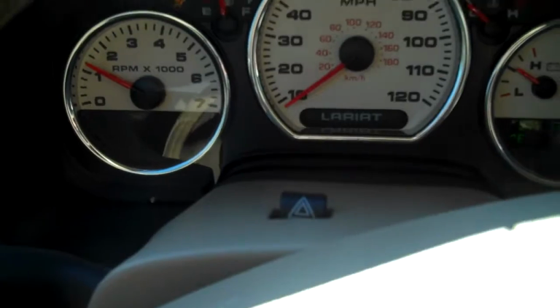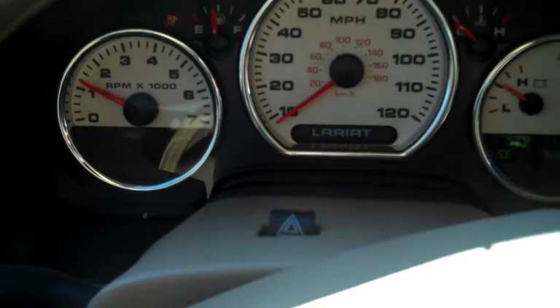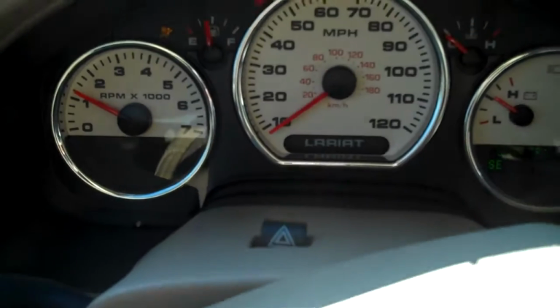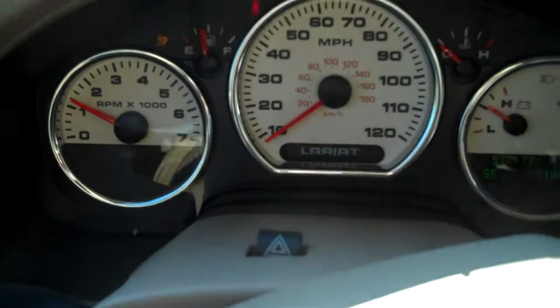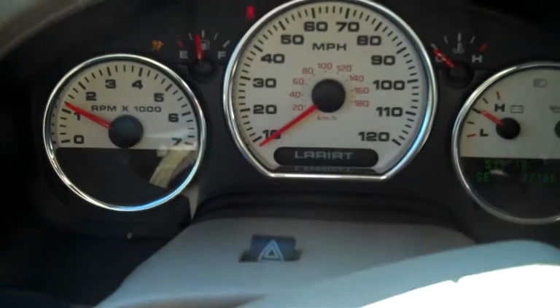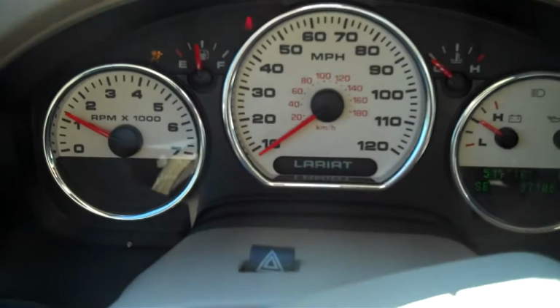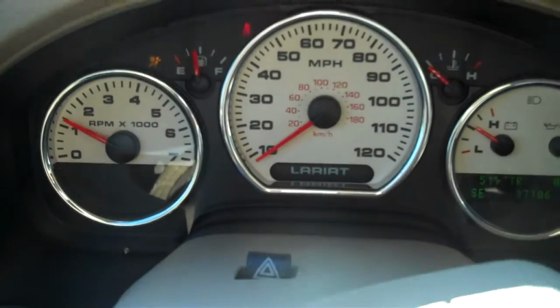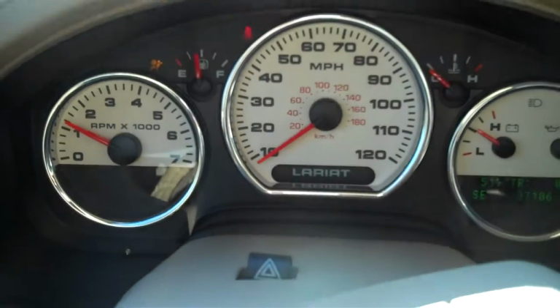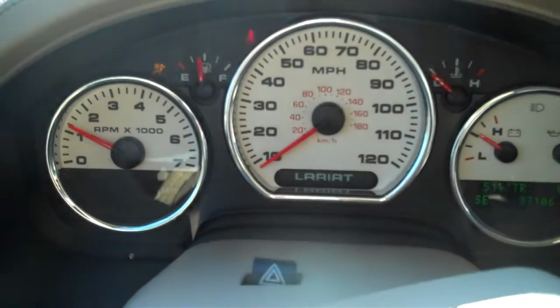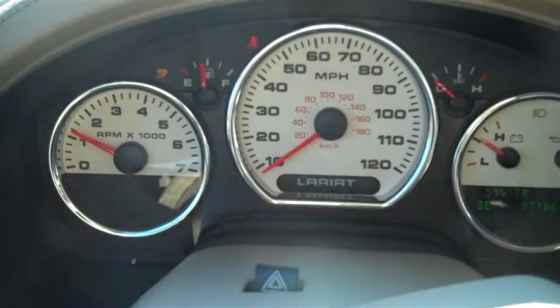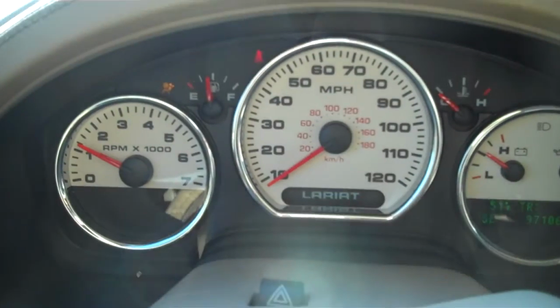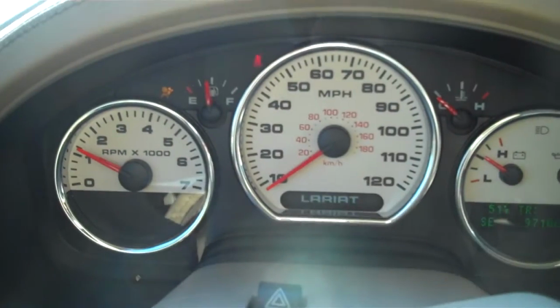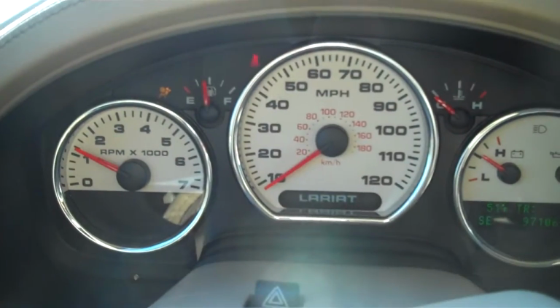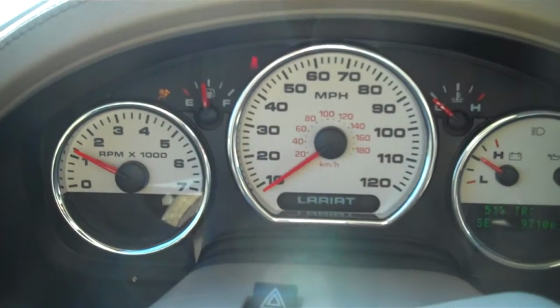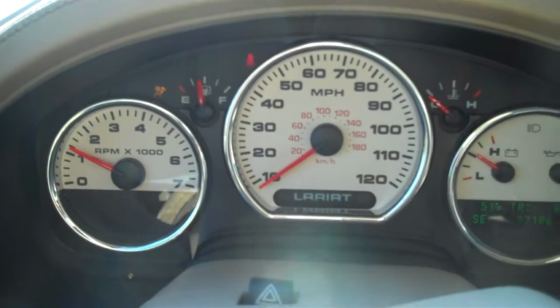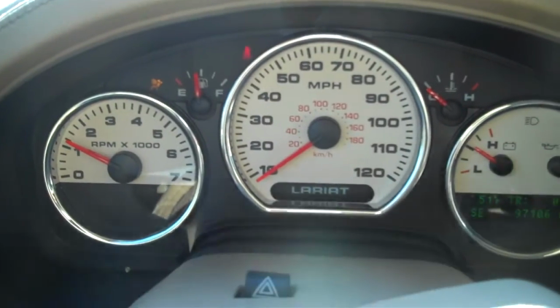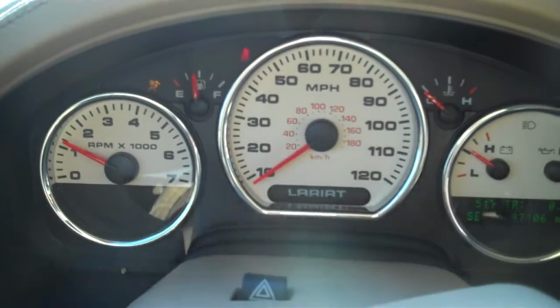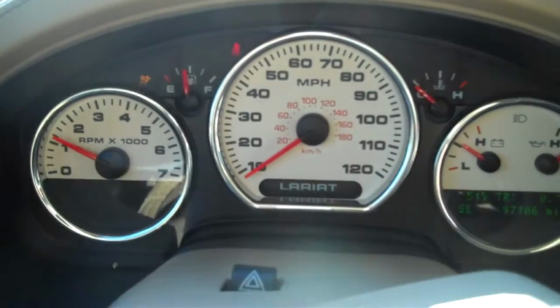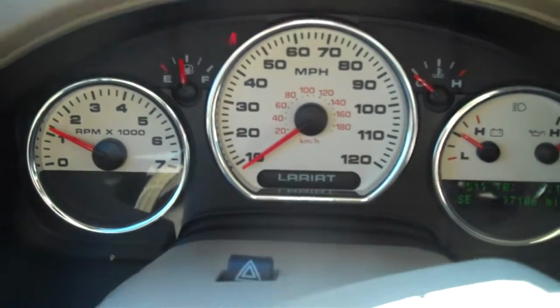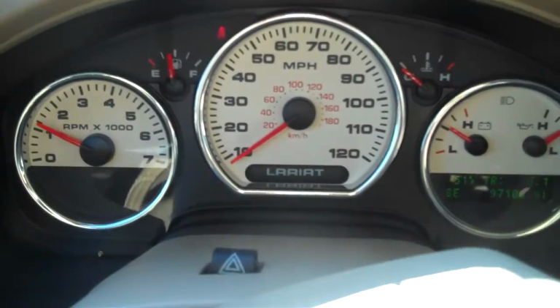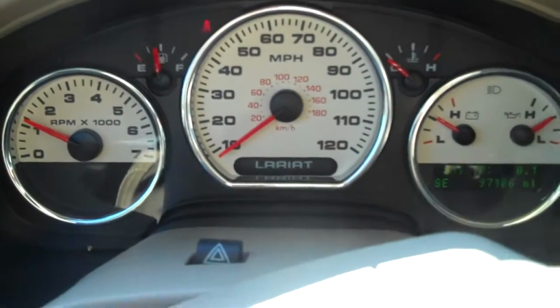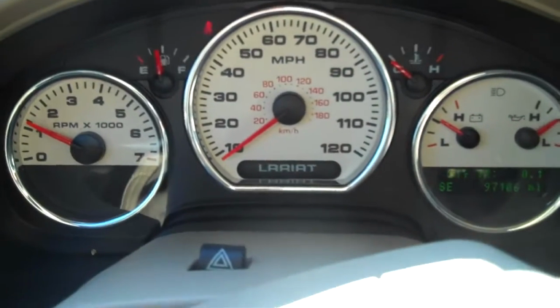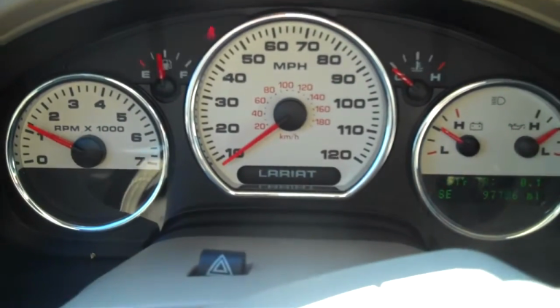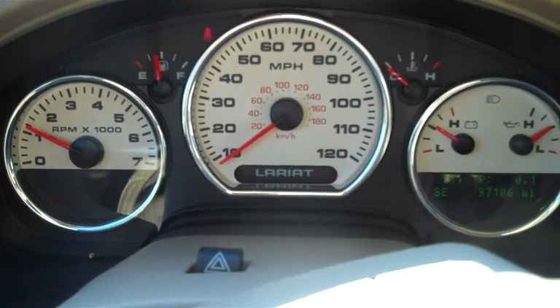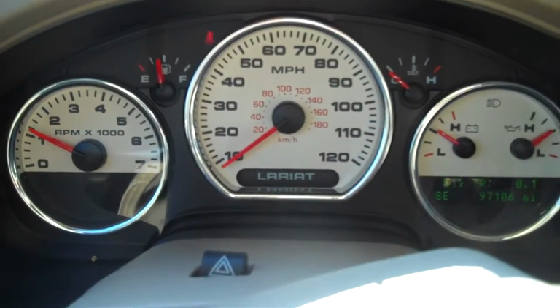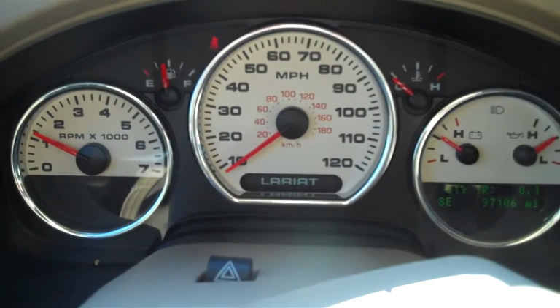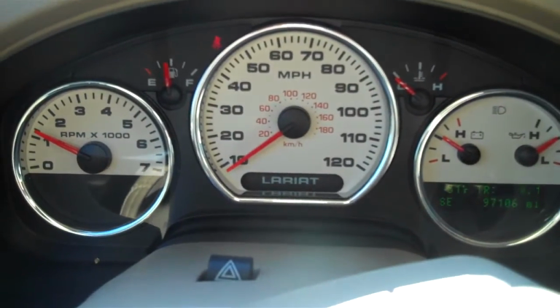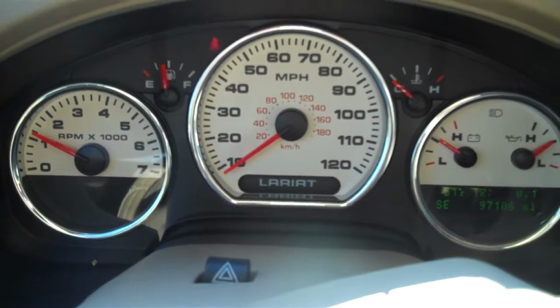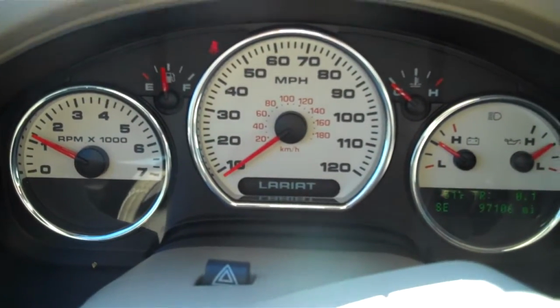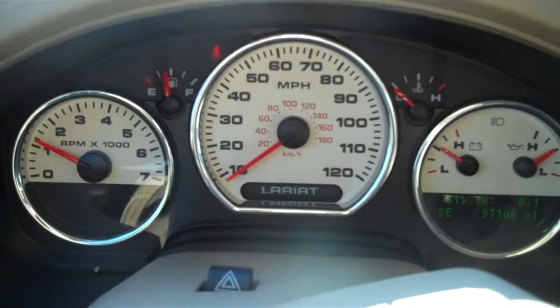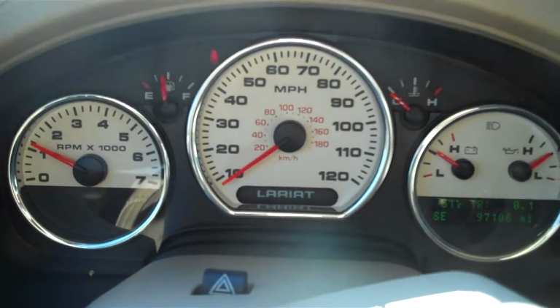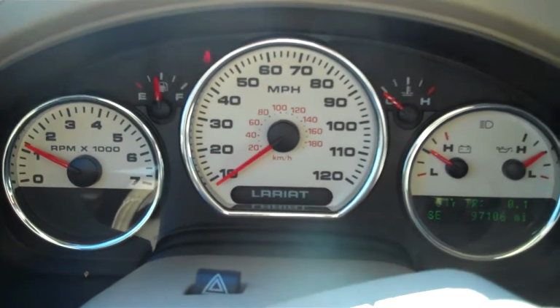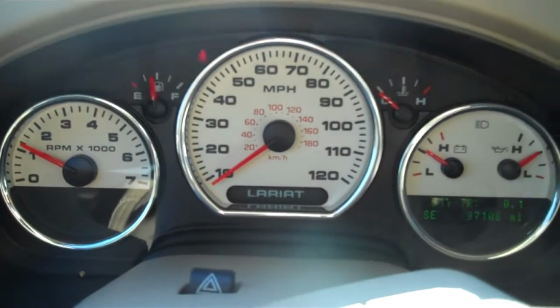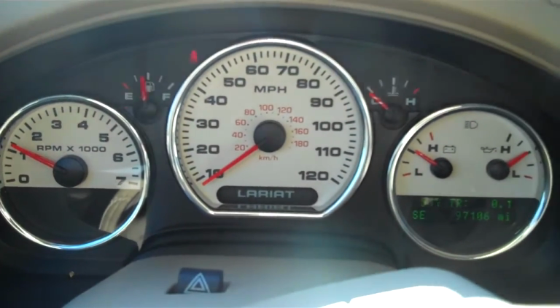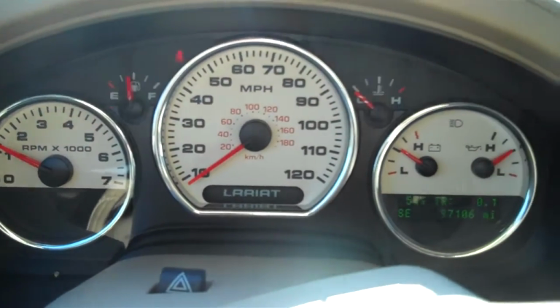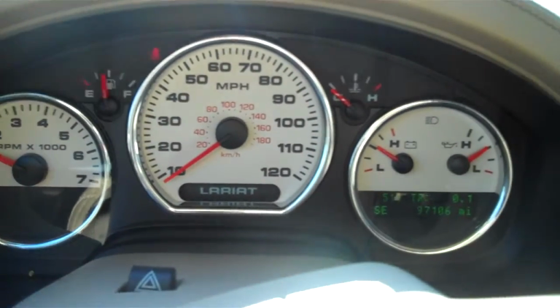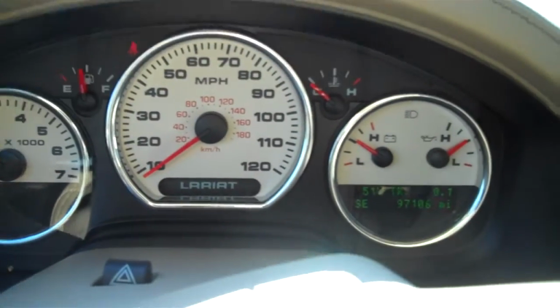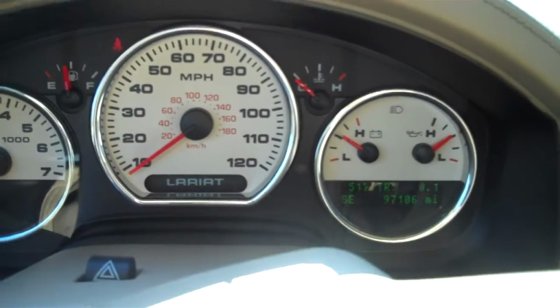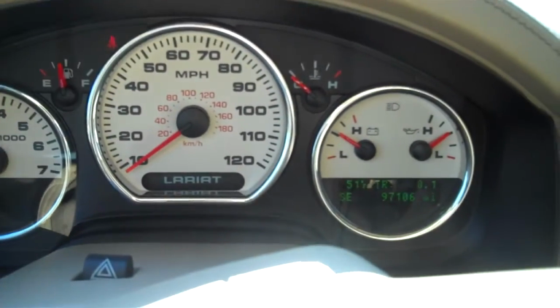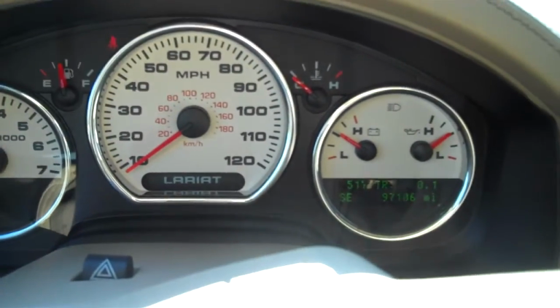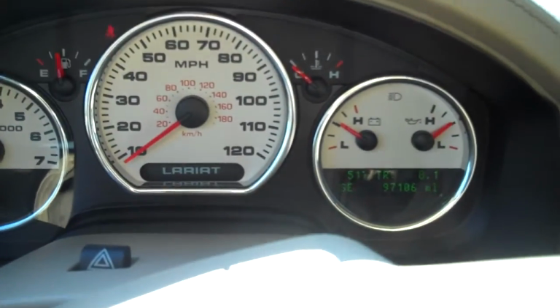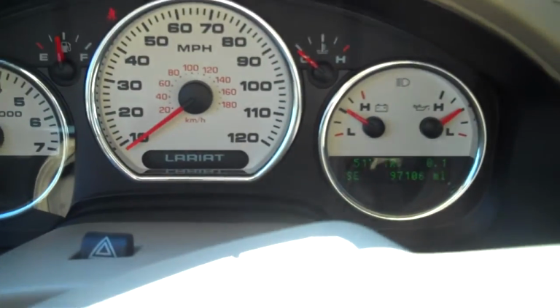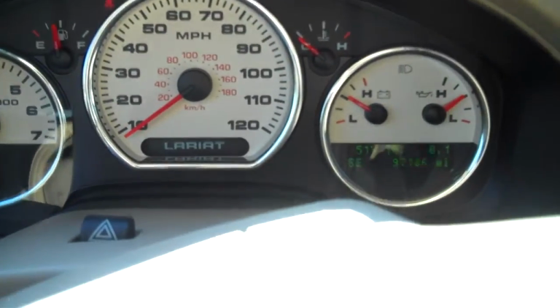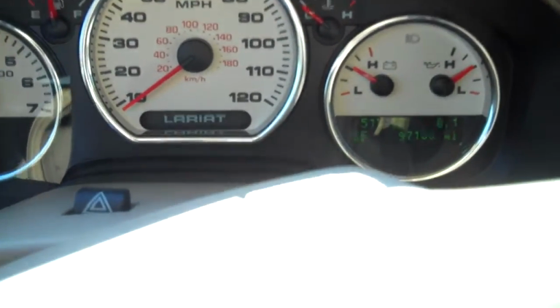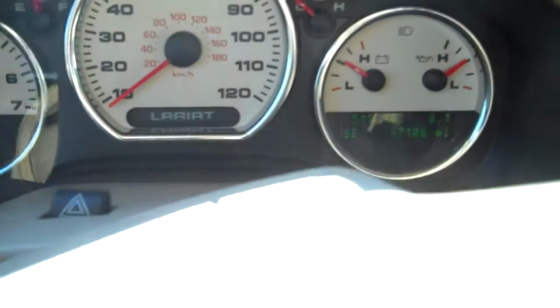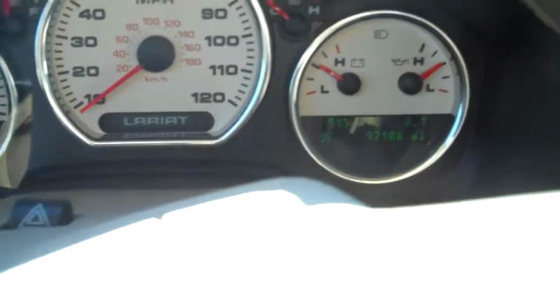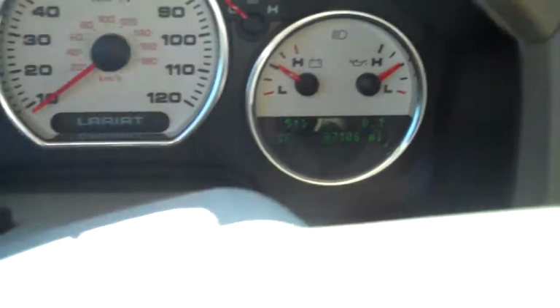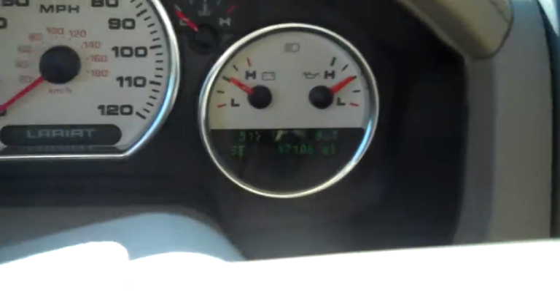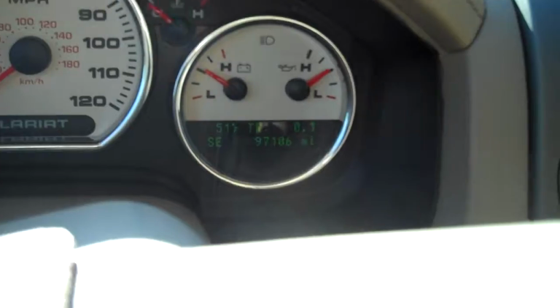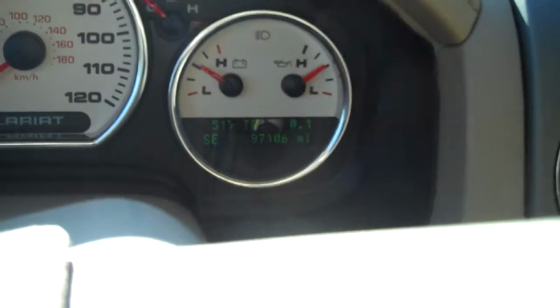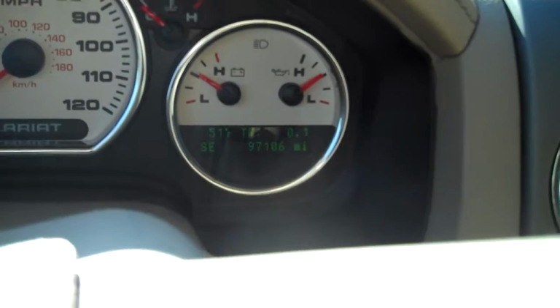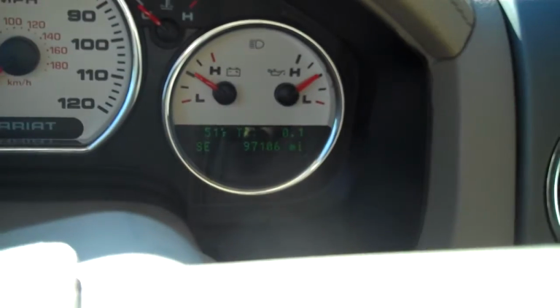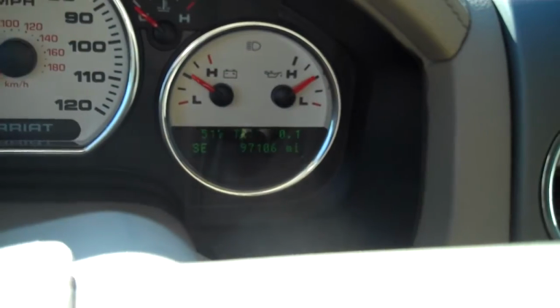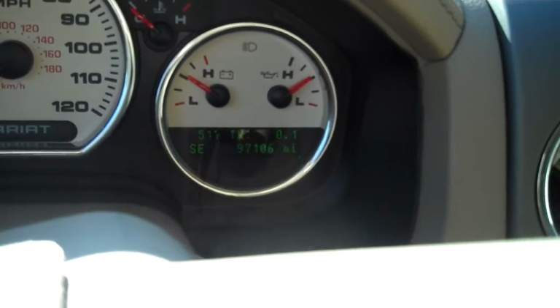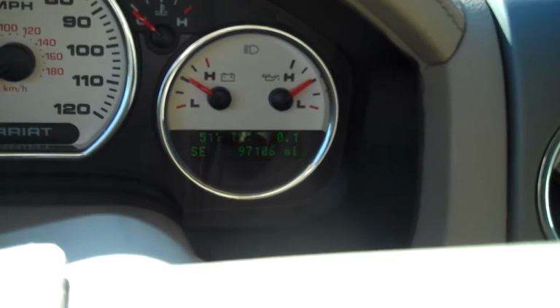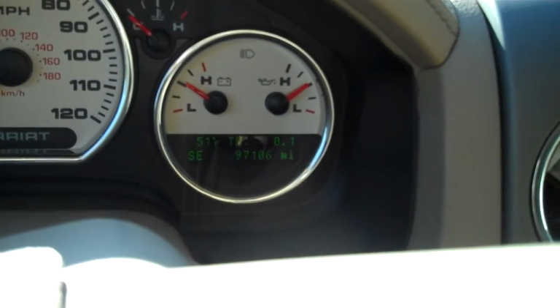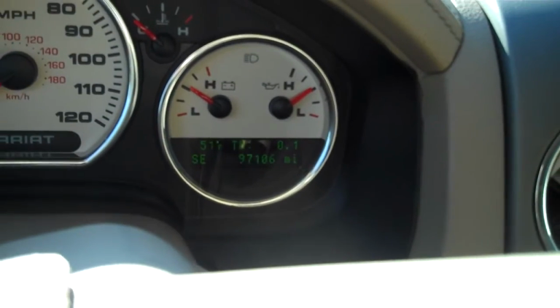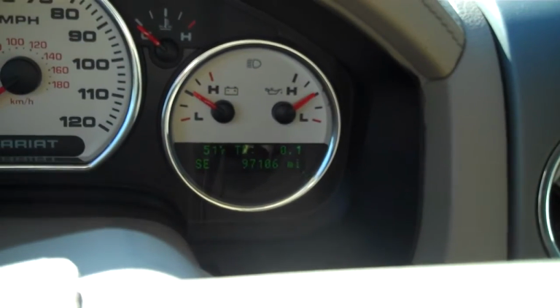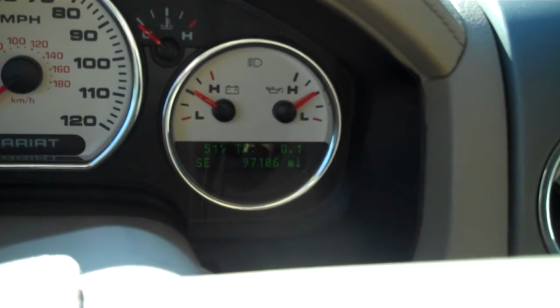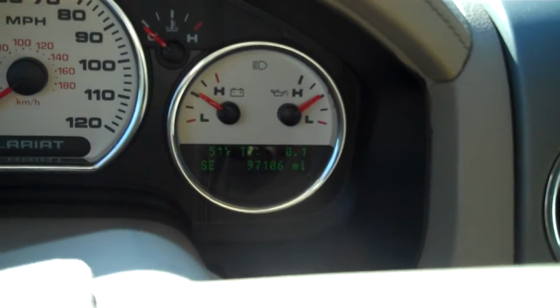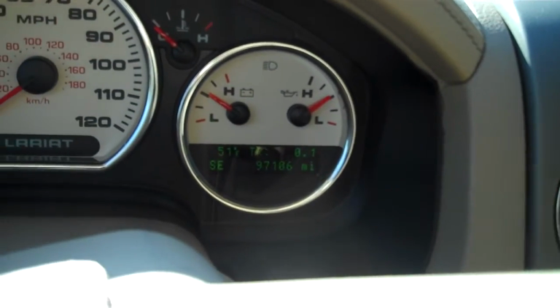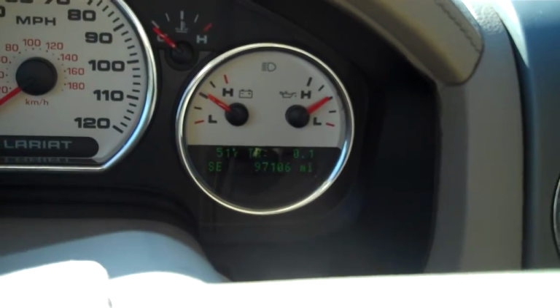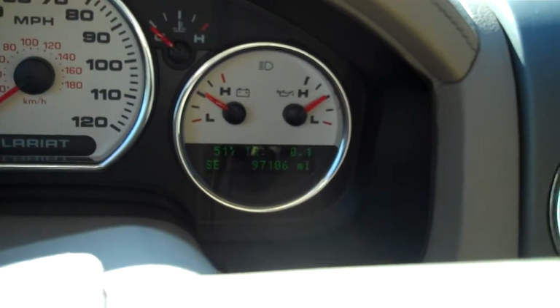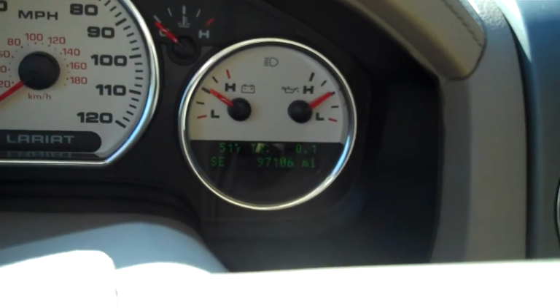The truck starts up, lights go out. The vehicle has 97,106 miles.